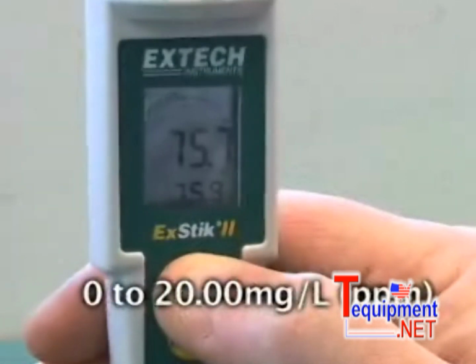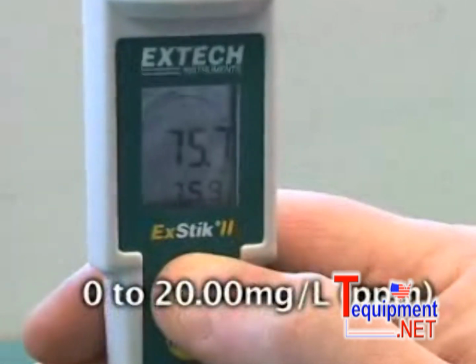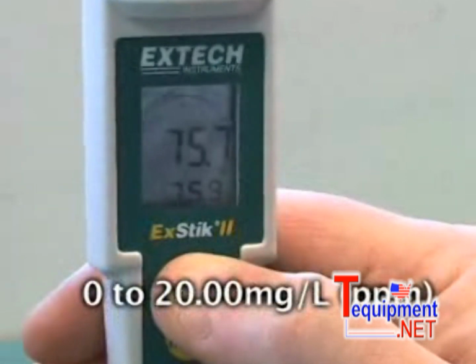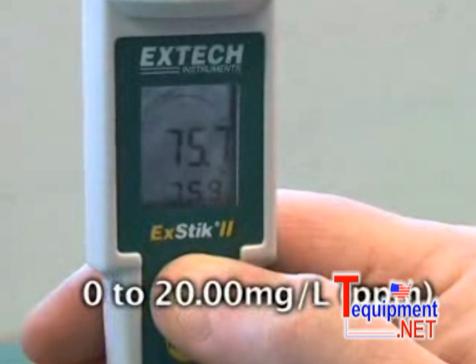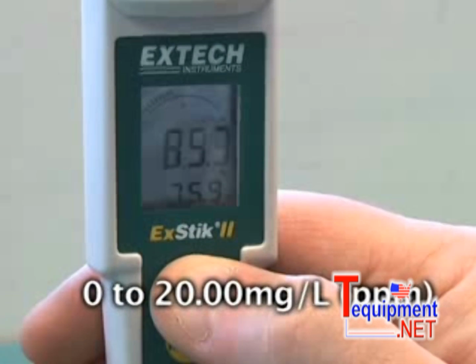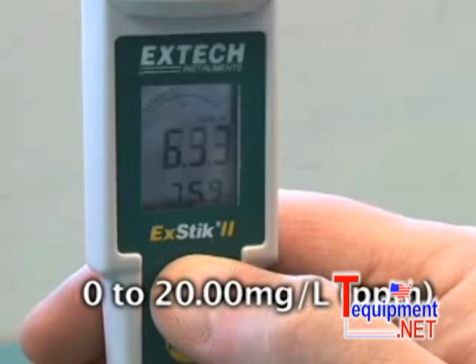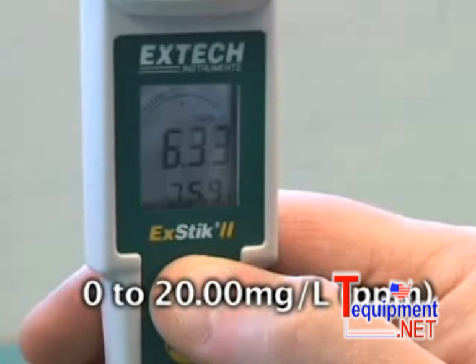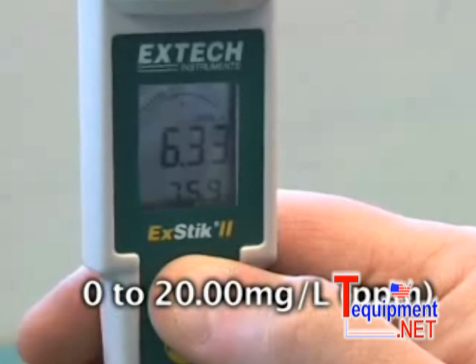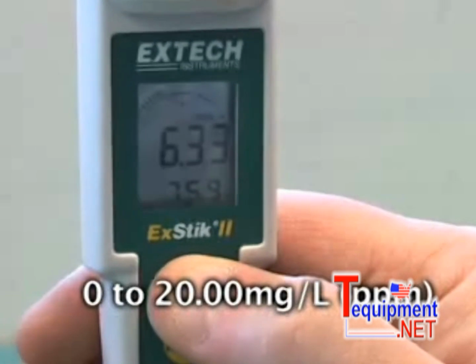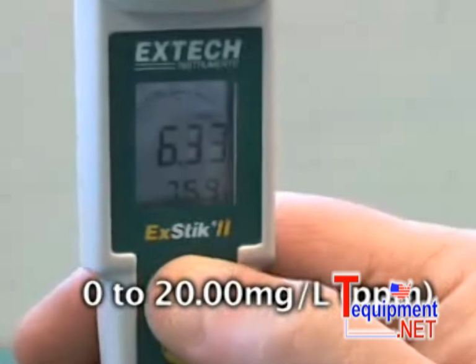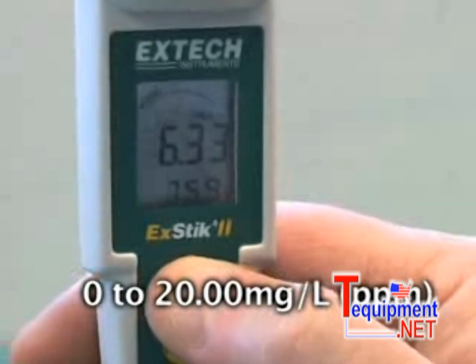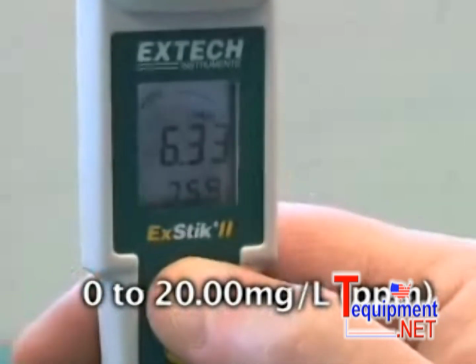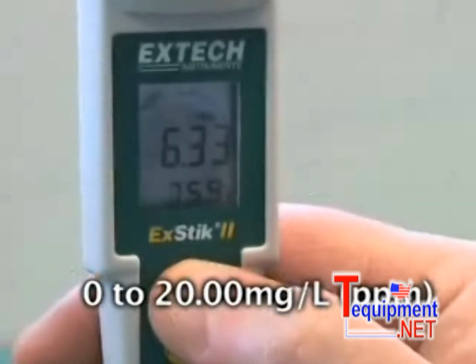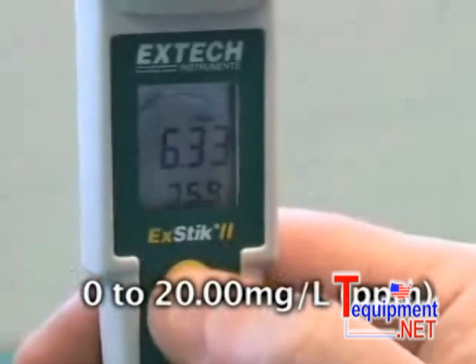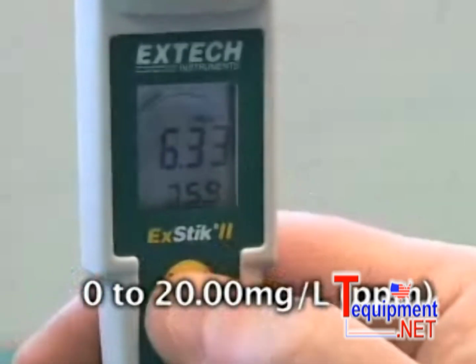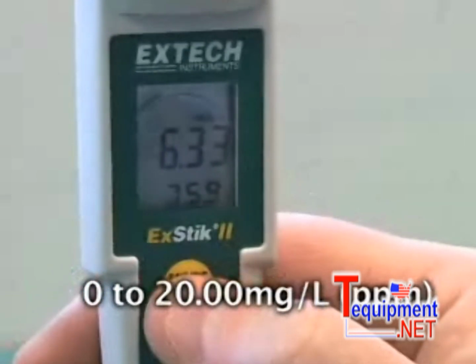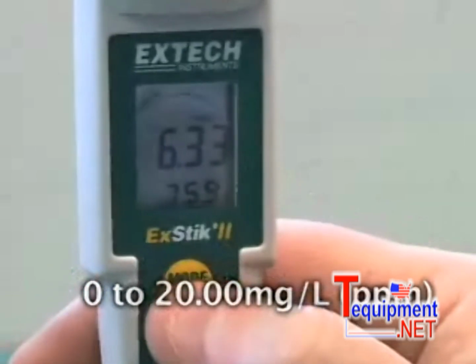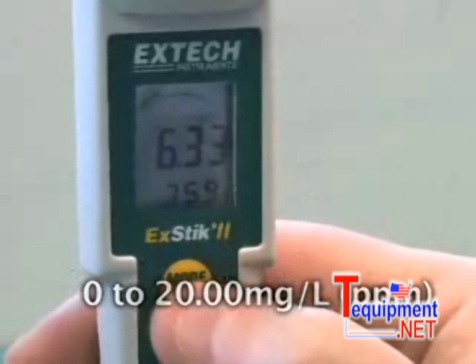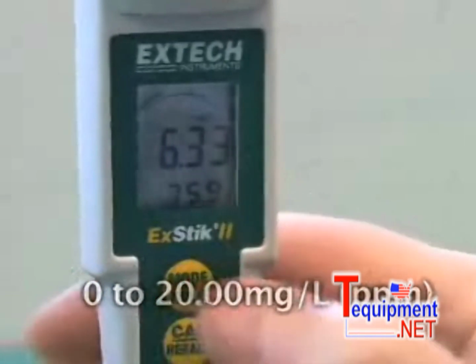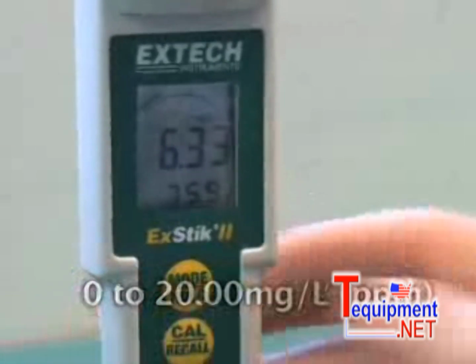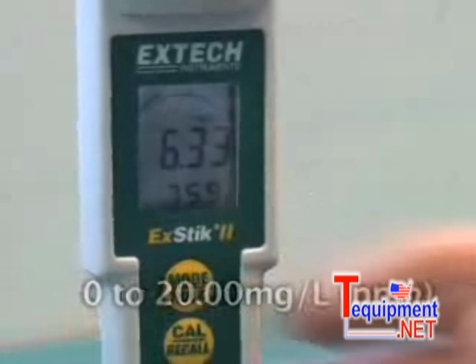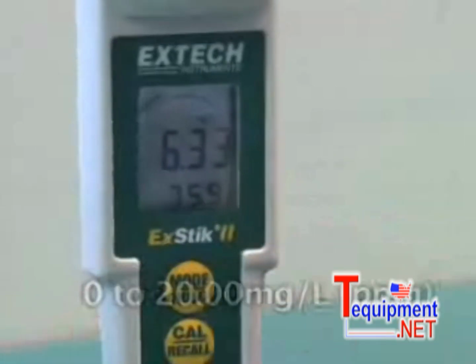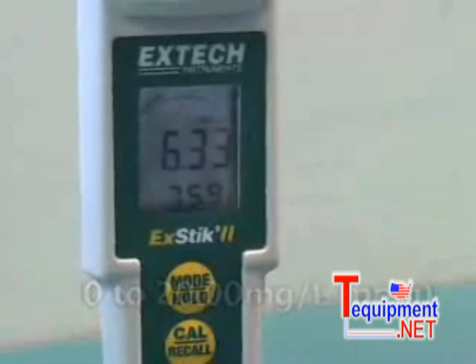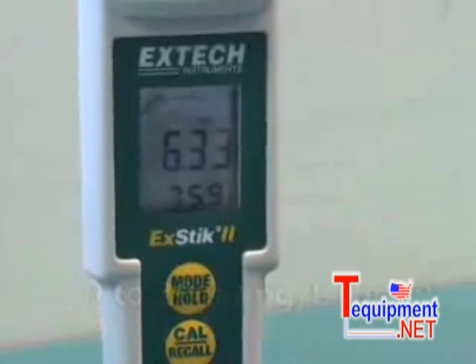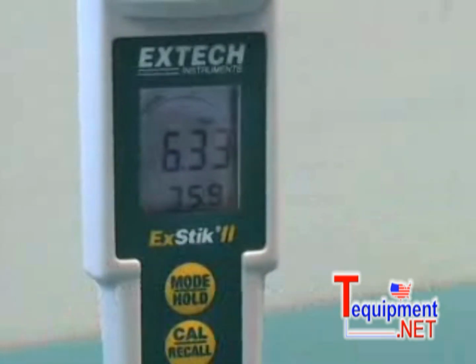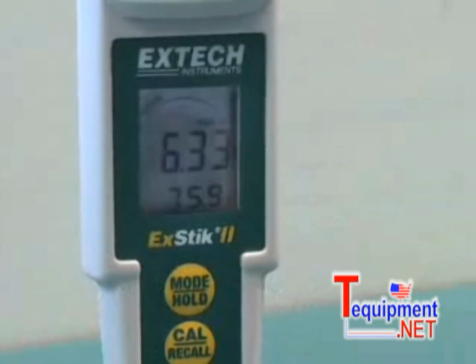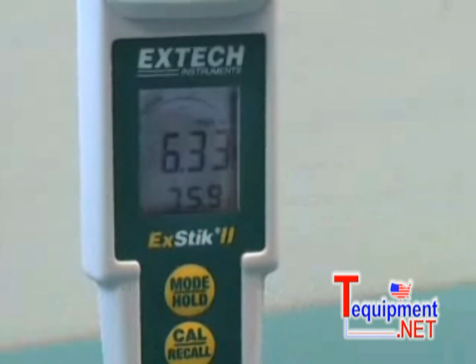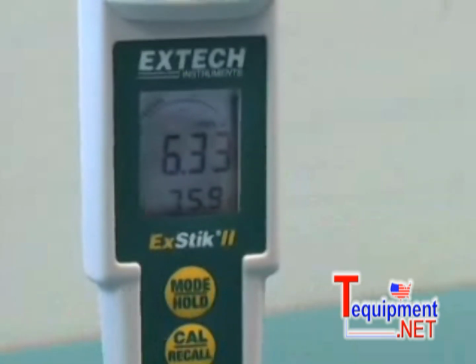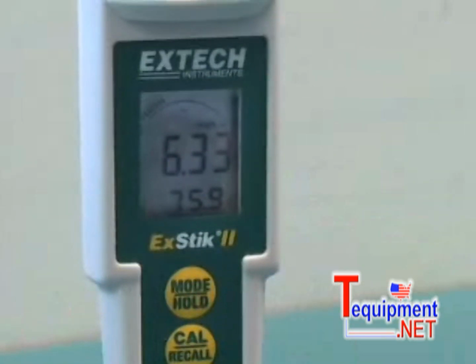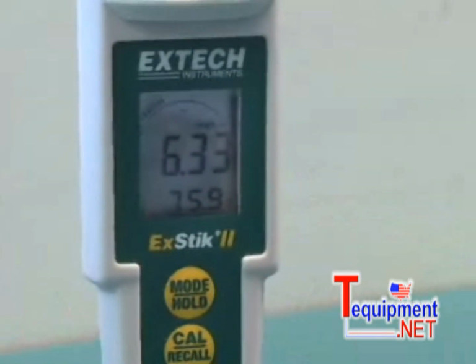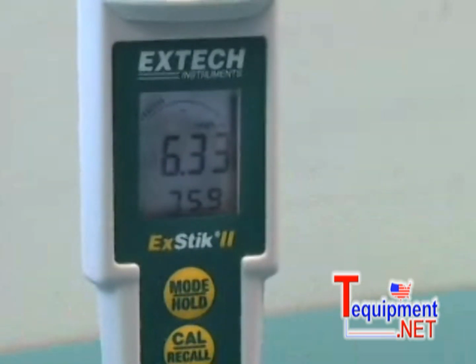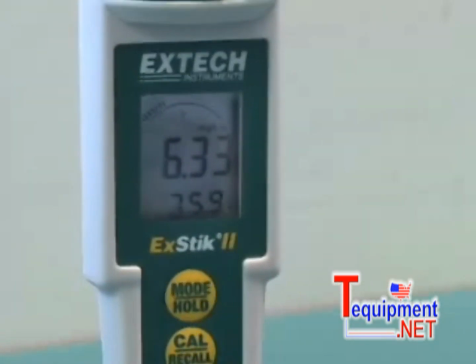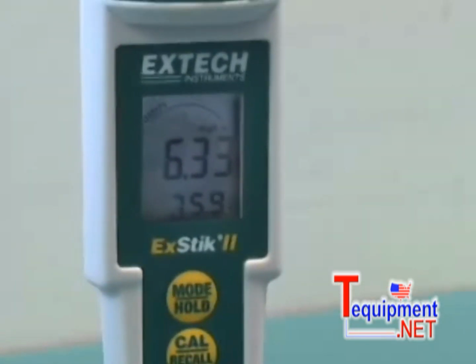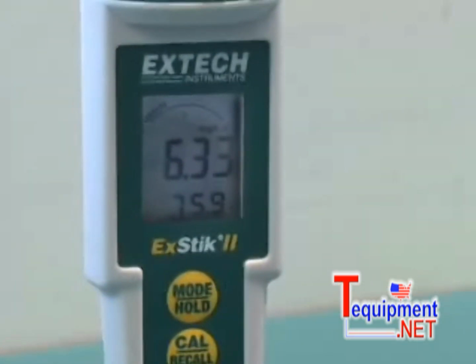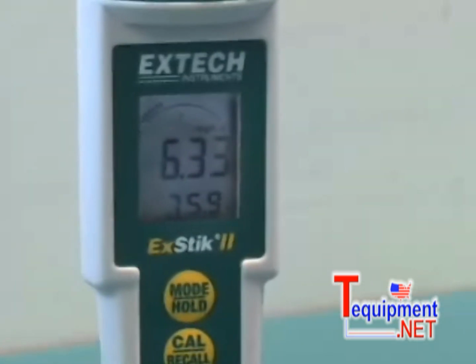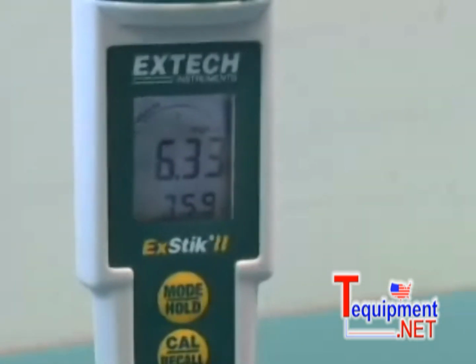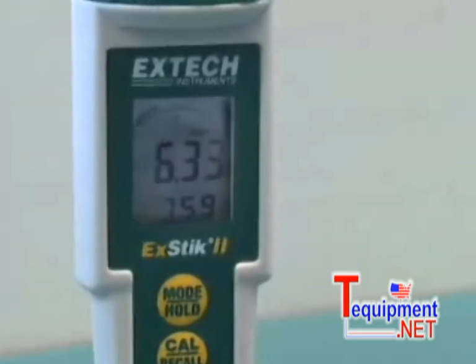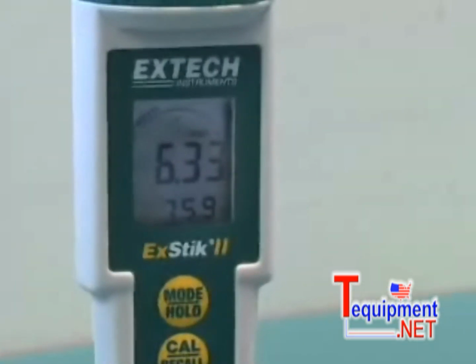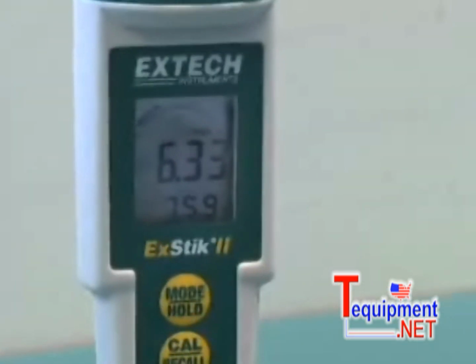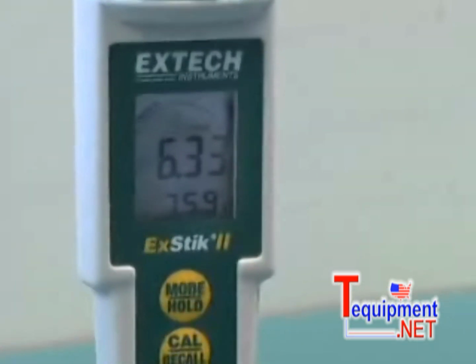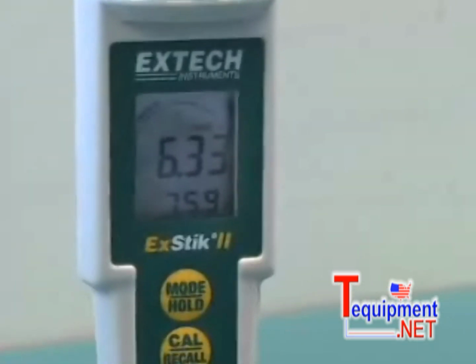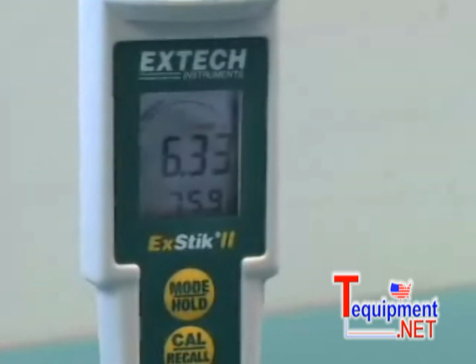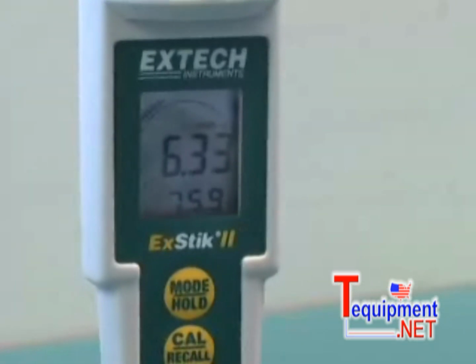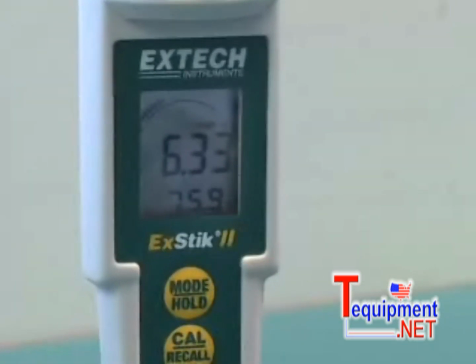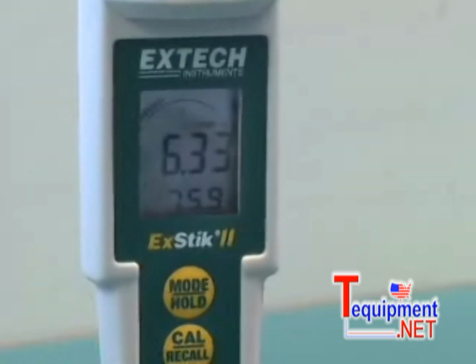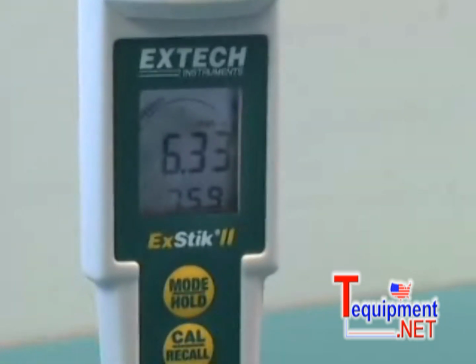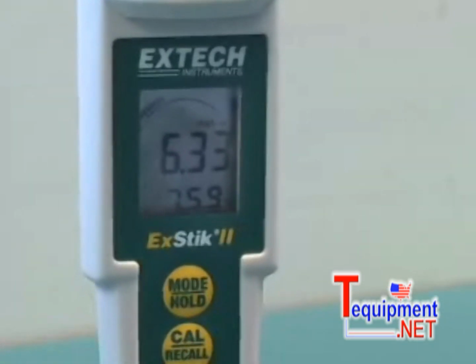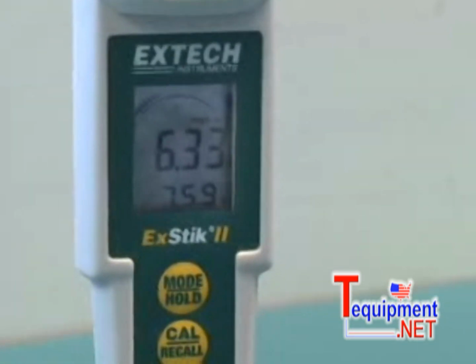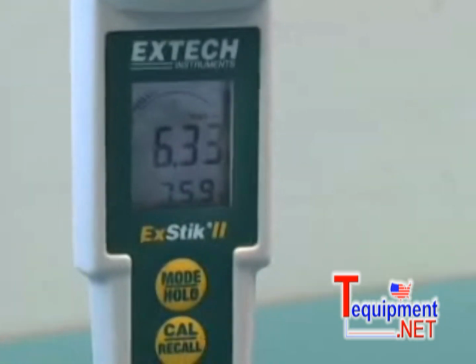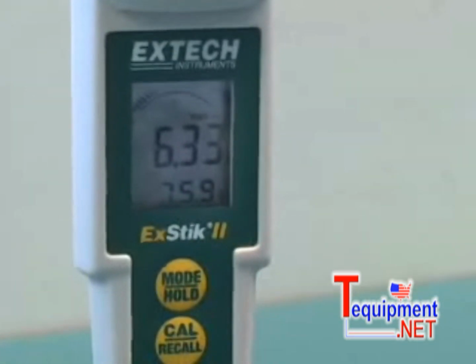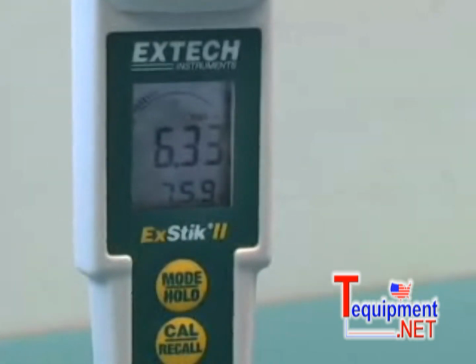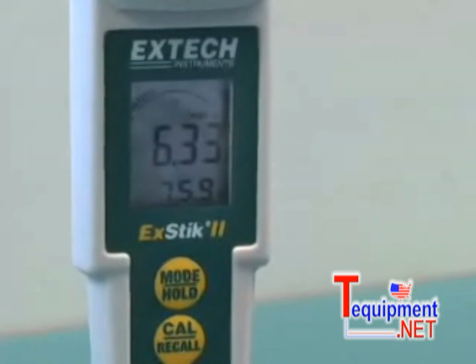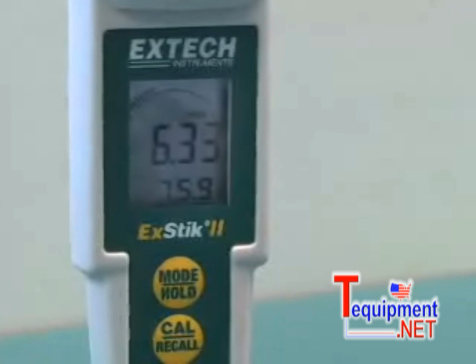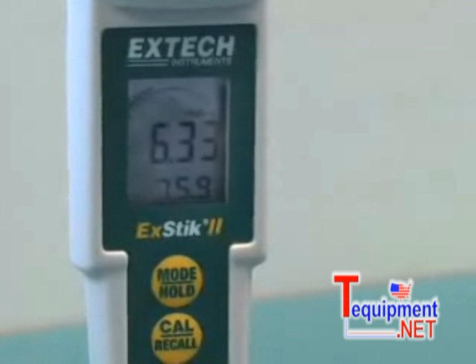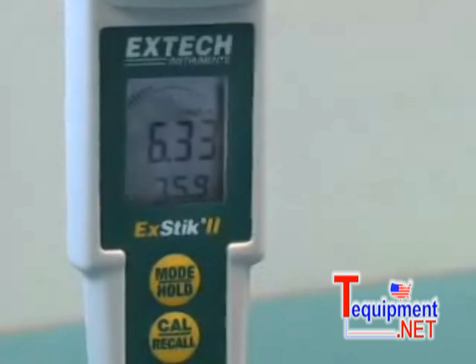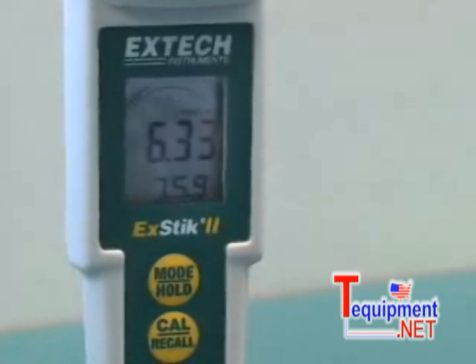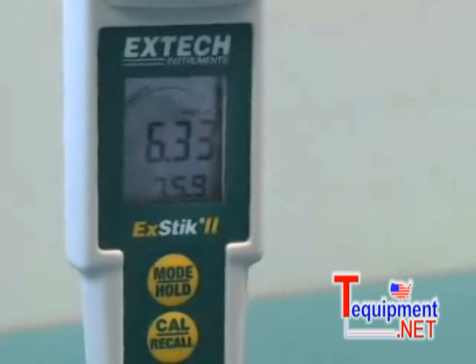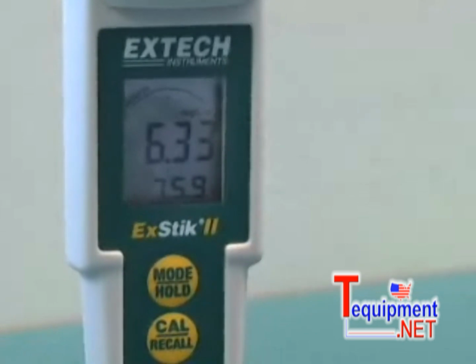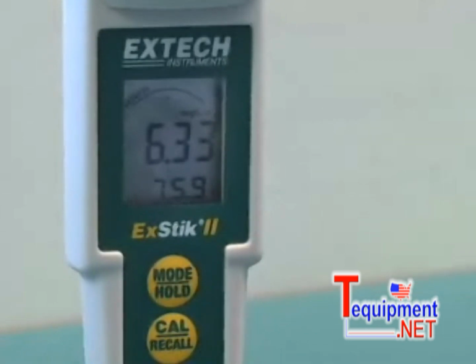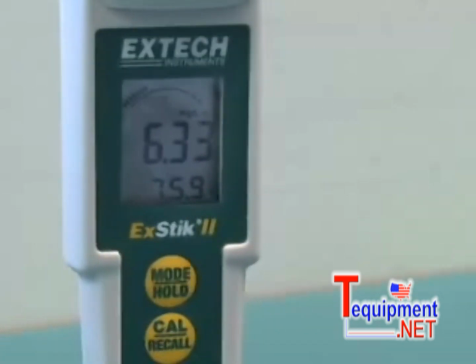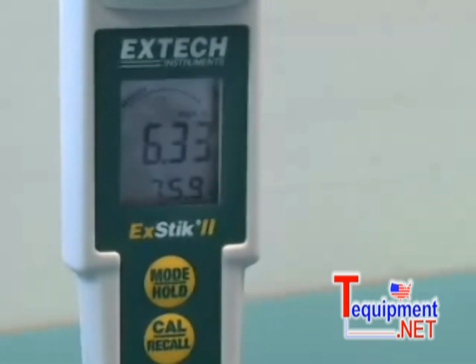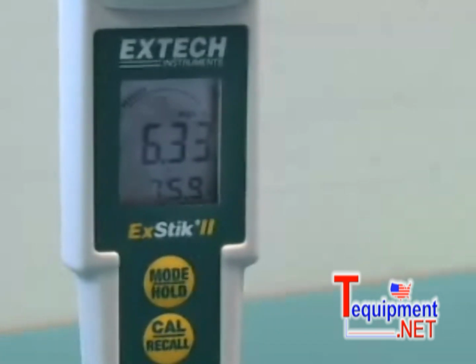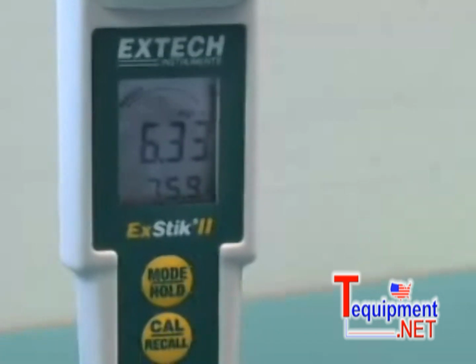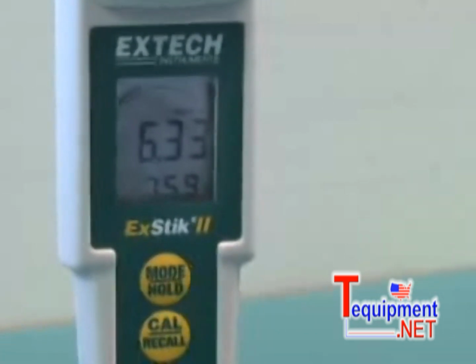It also displays the temperature and an analog bar graph that shows you the trend of oxygen level when measured at different depths.